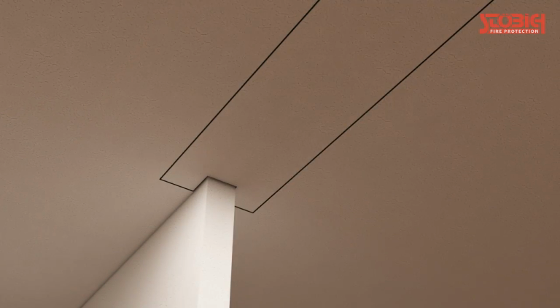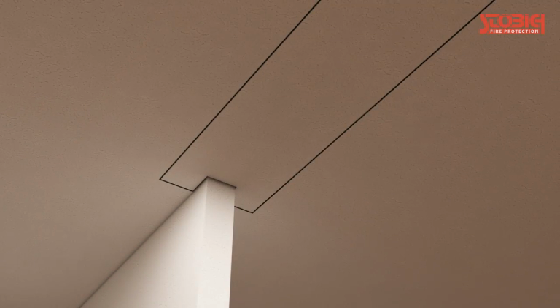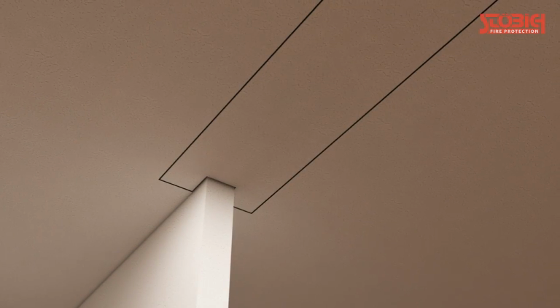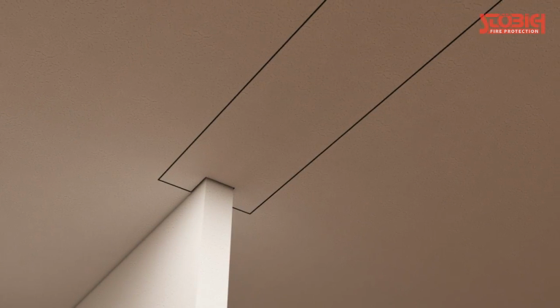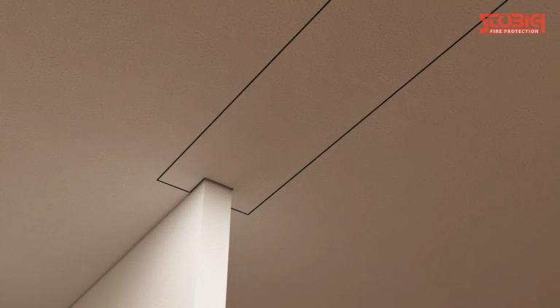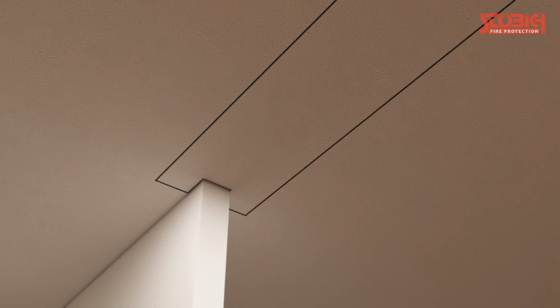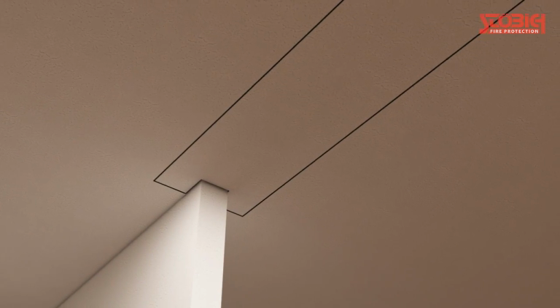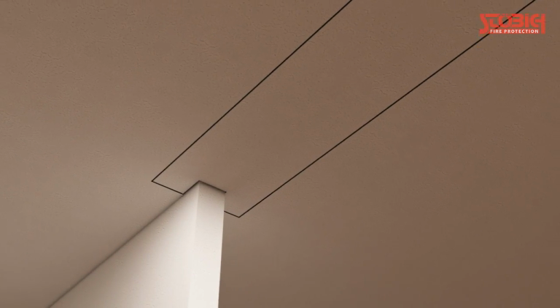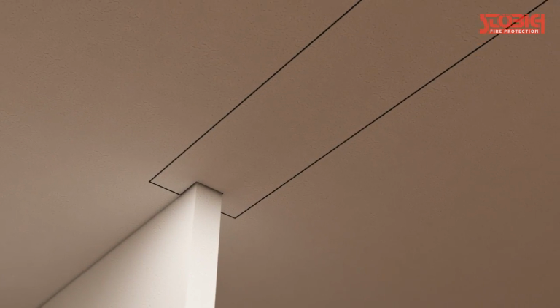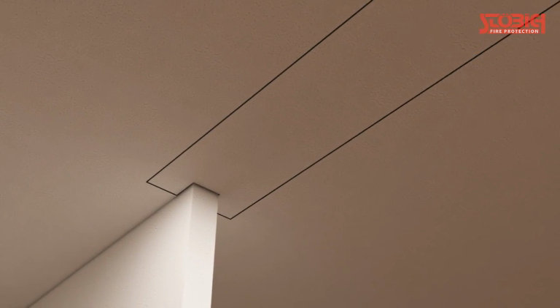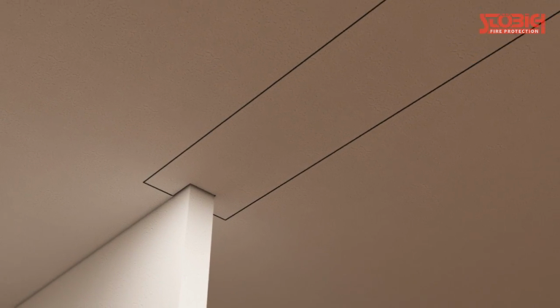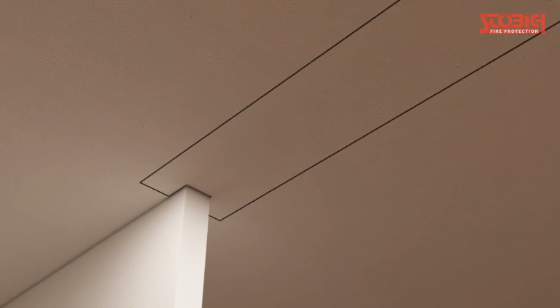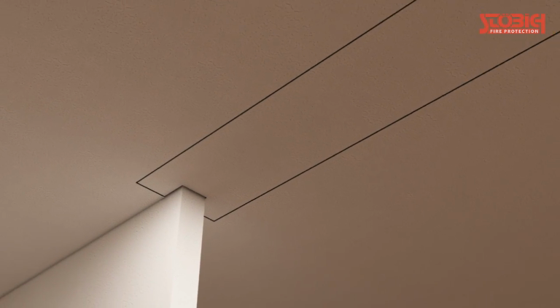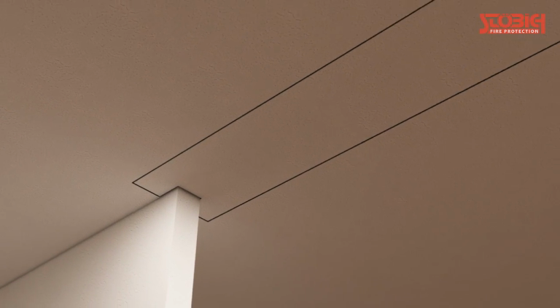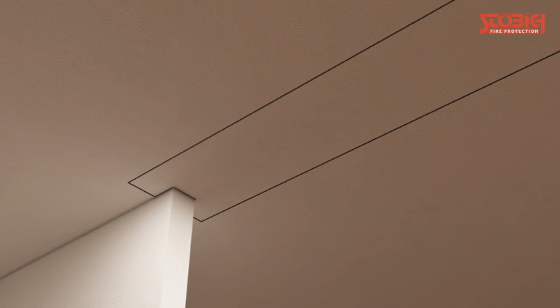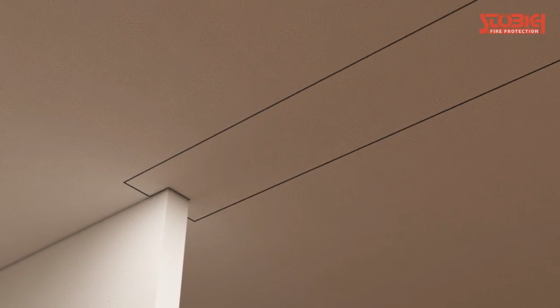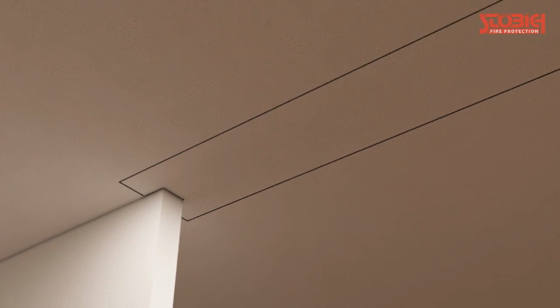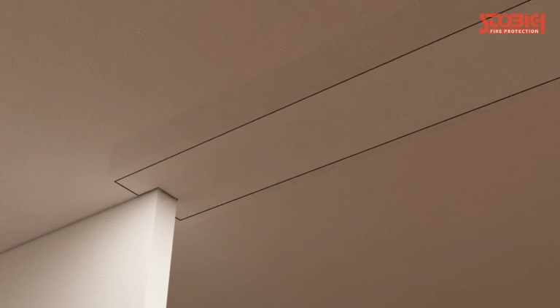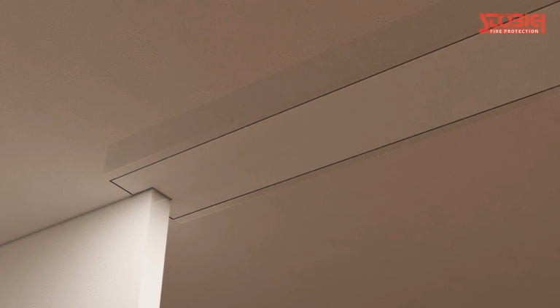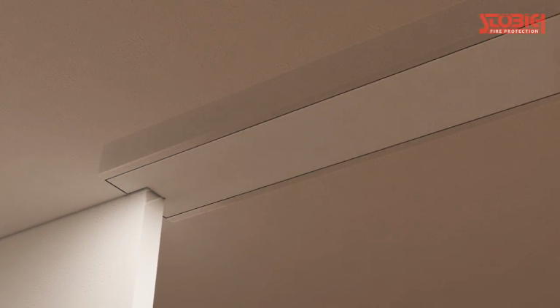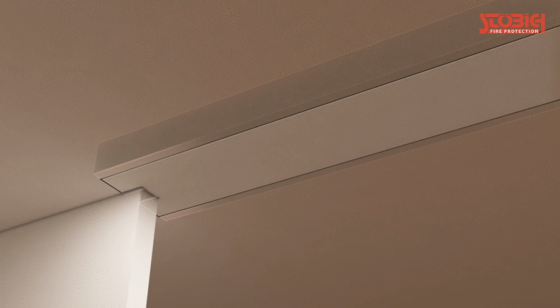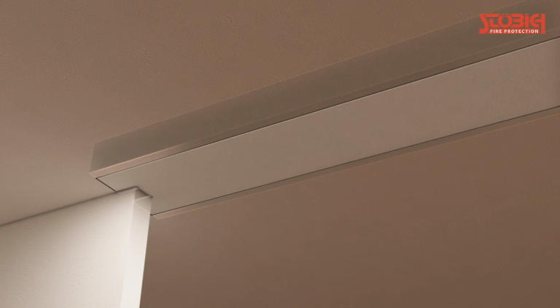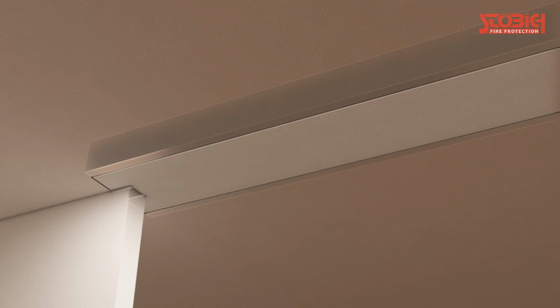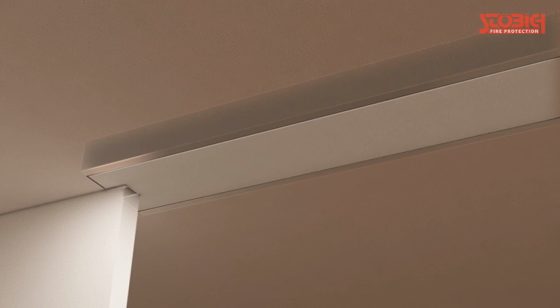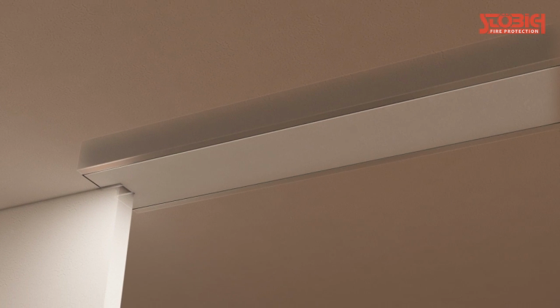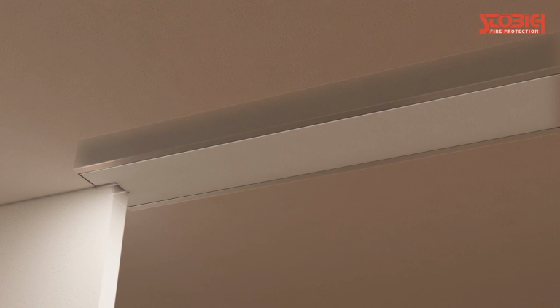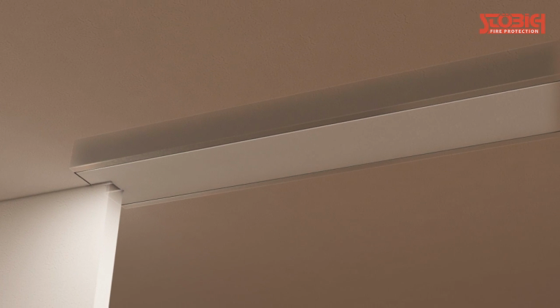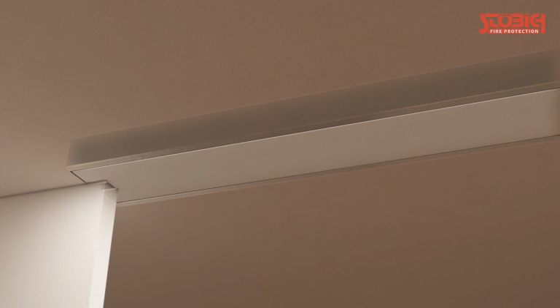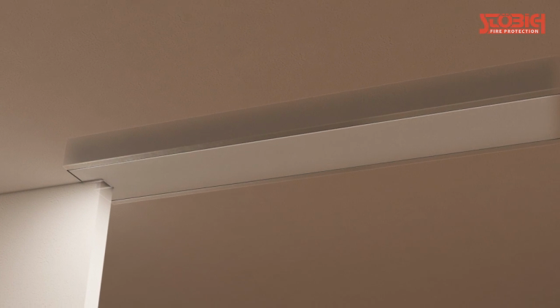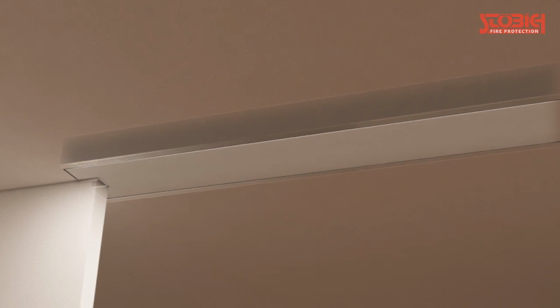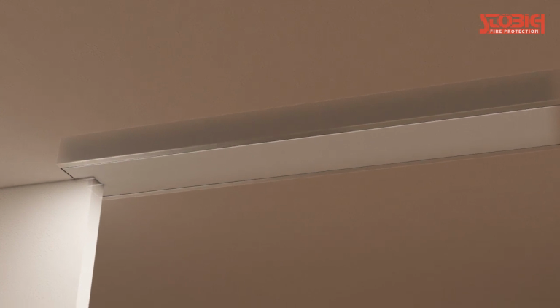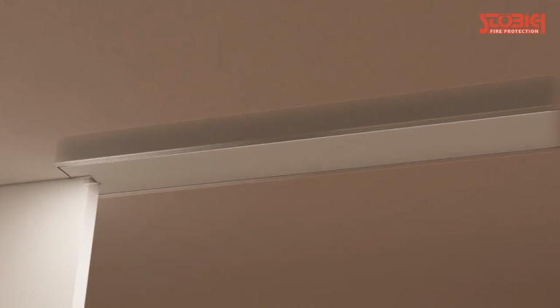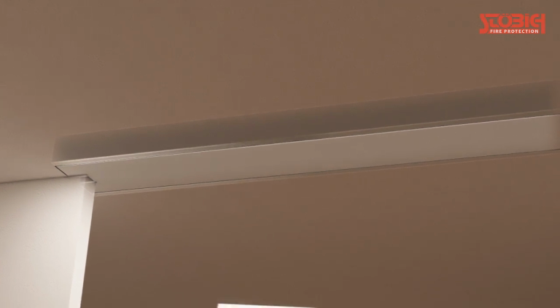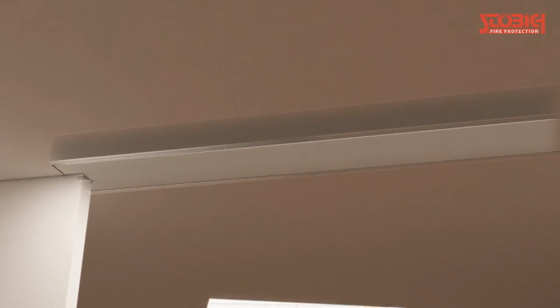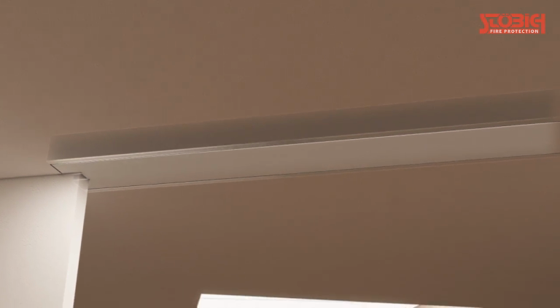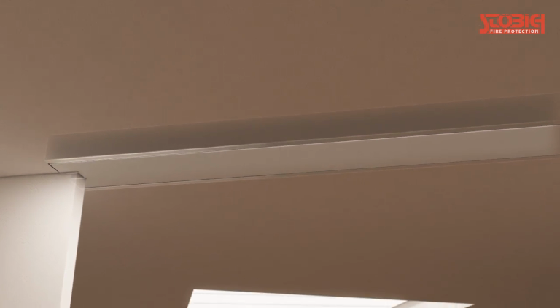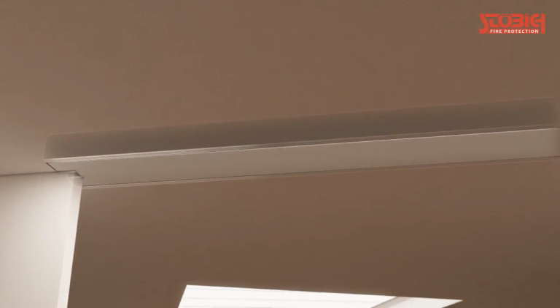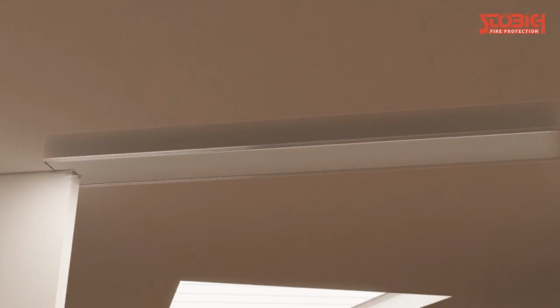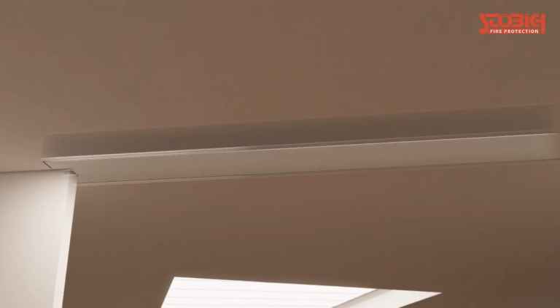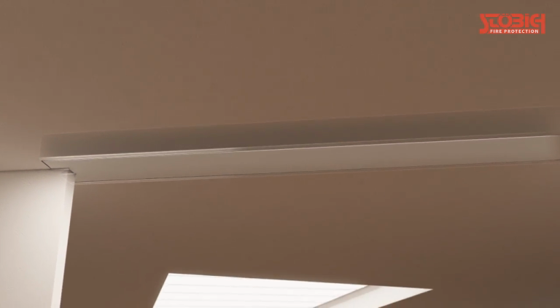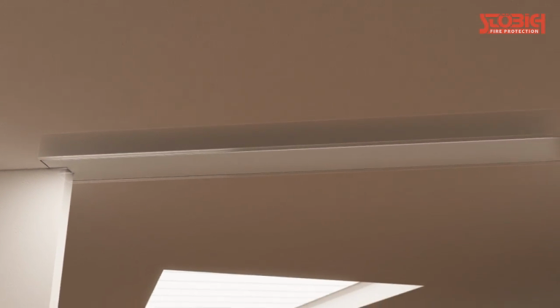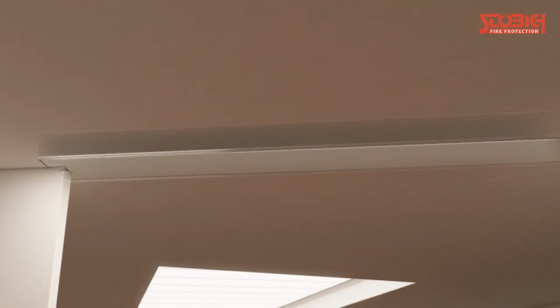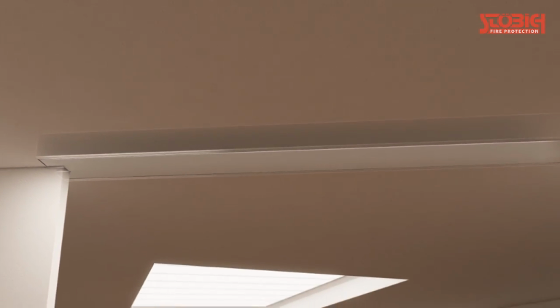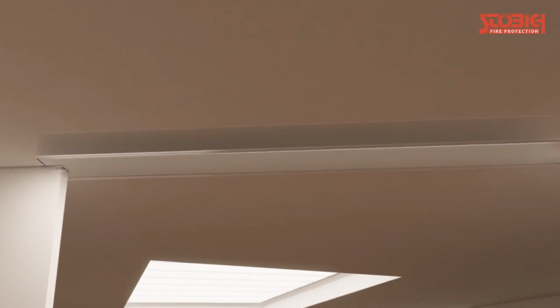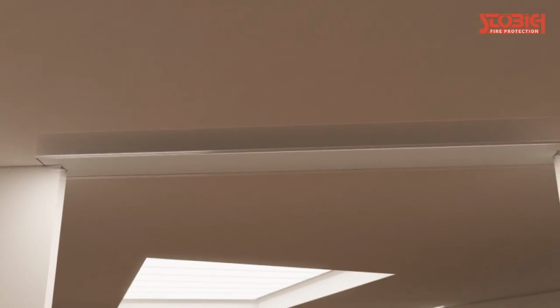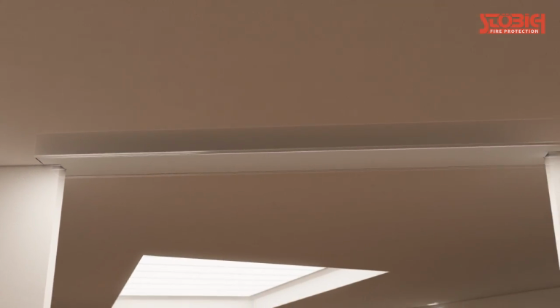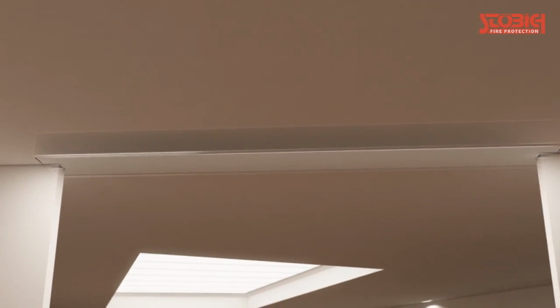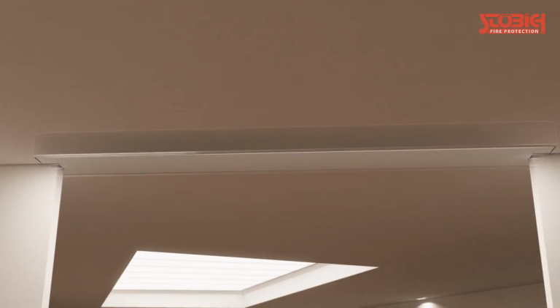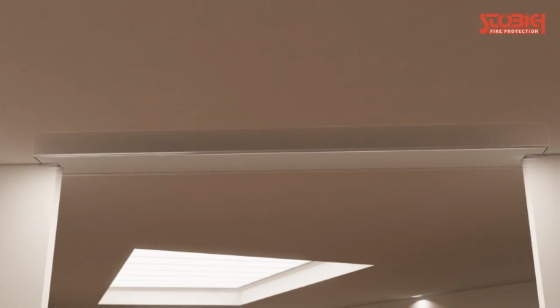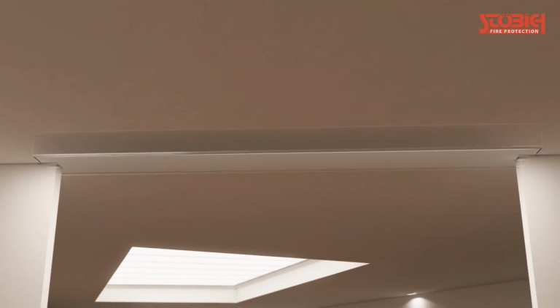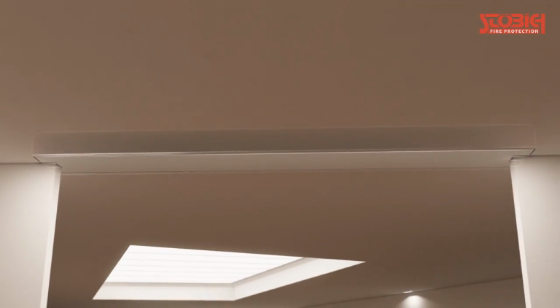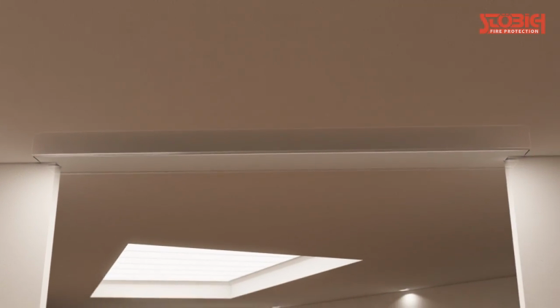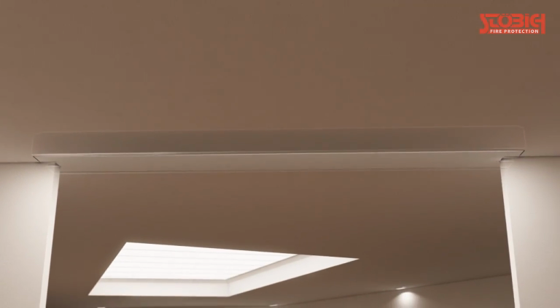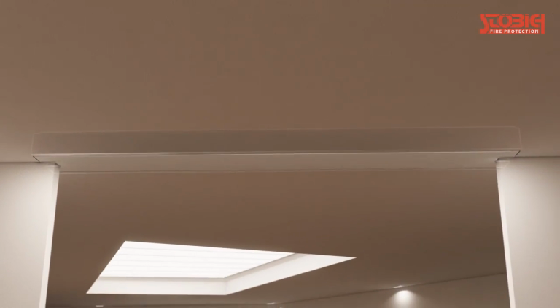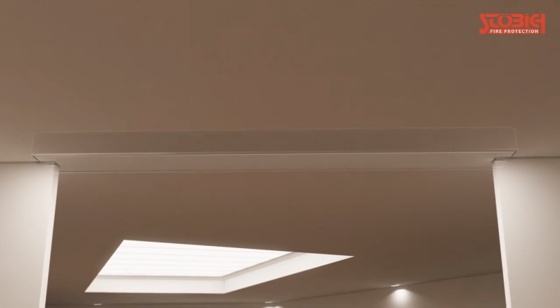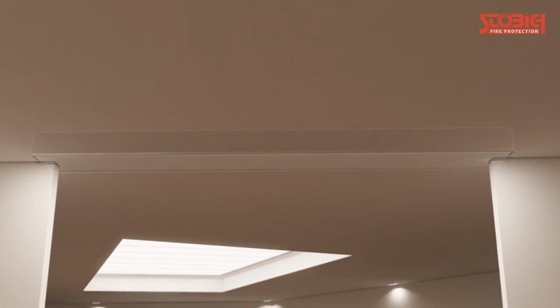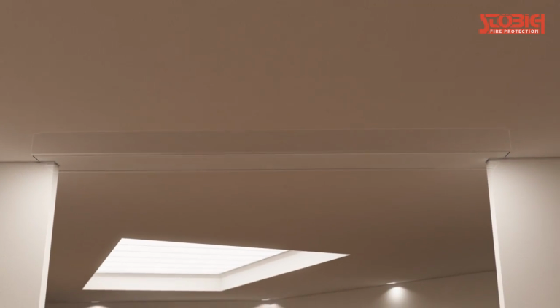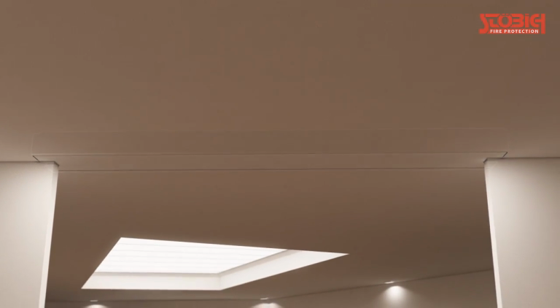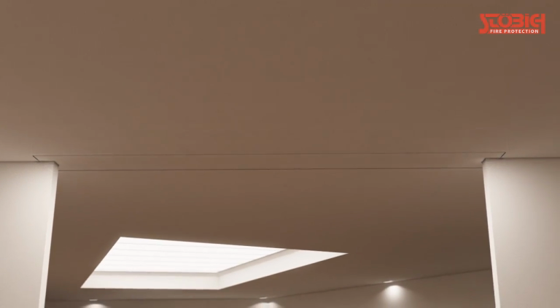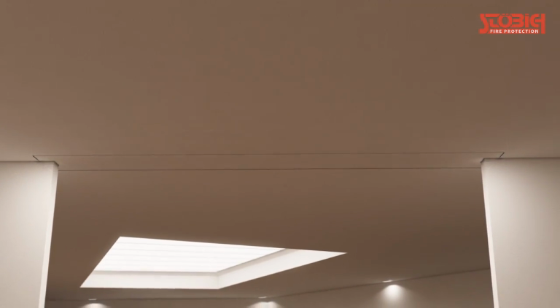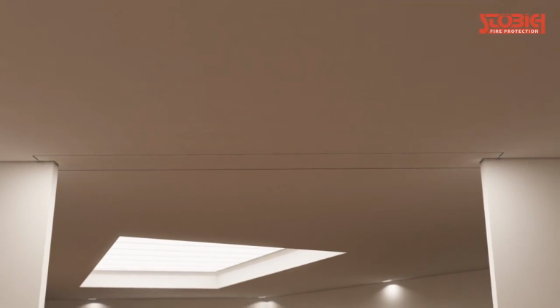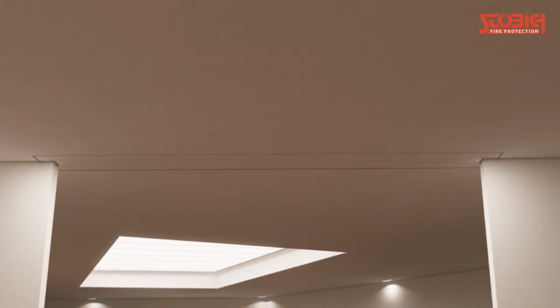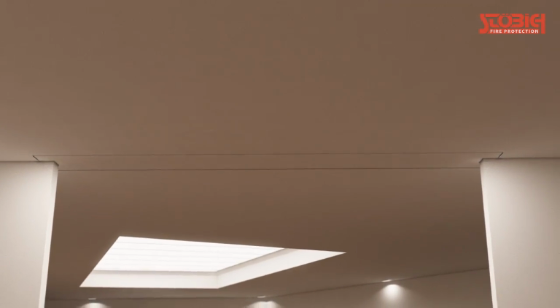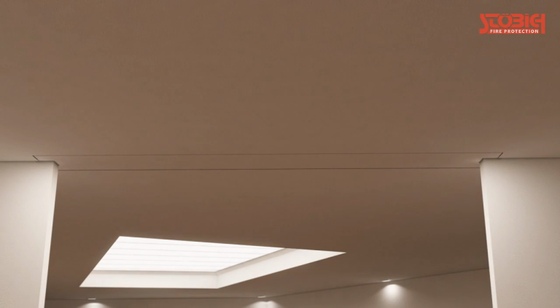In operating state, the Hidden Shield is folded away and is nearly invisible in the lintel area of the opening that has to be sealed.